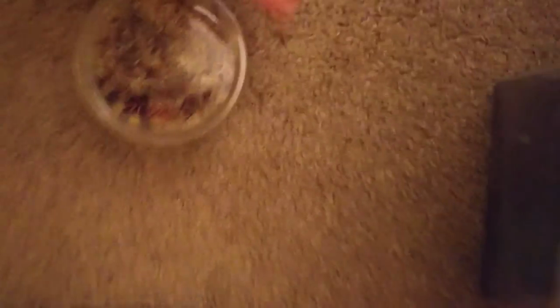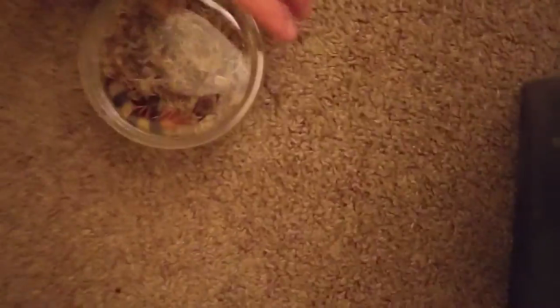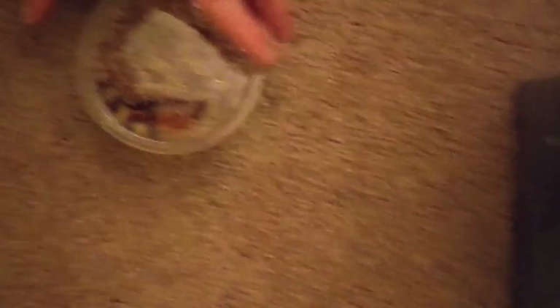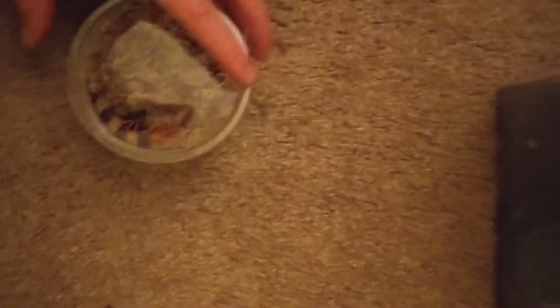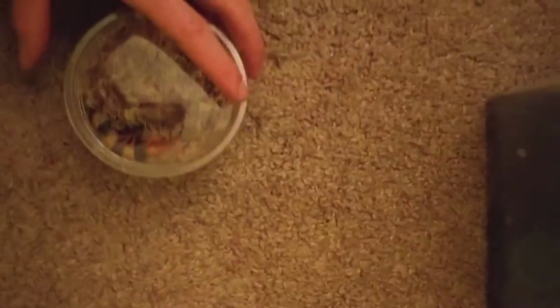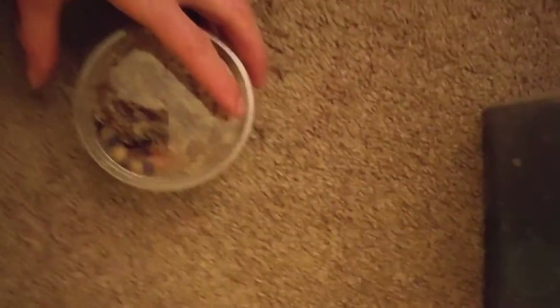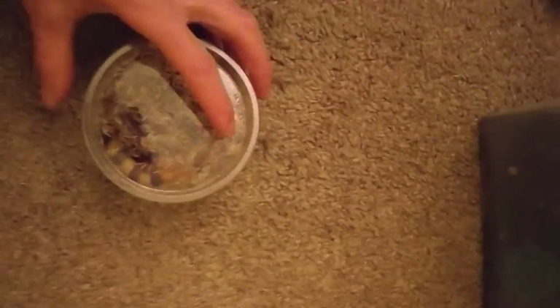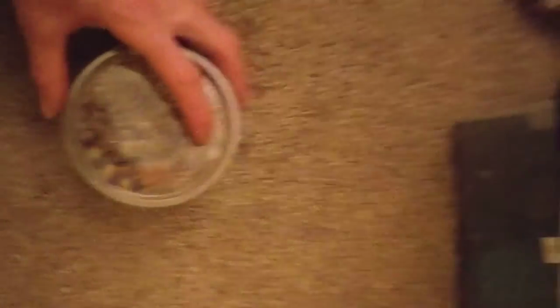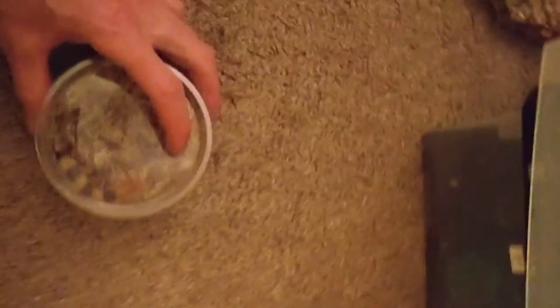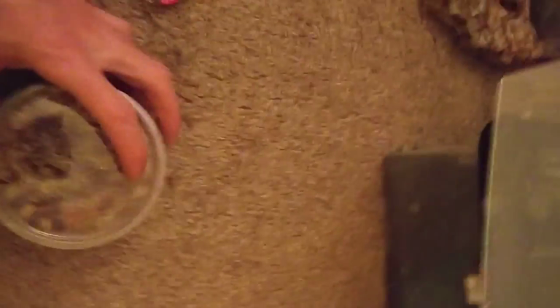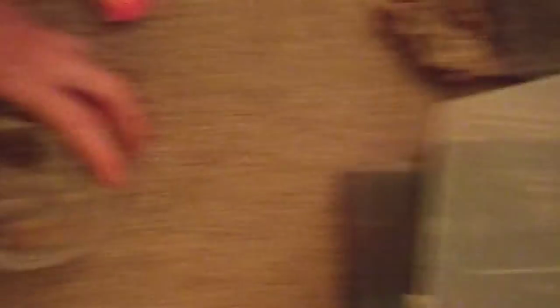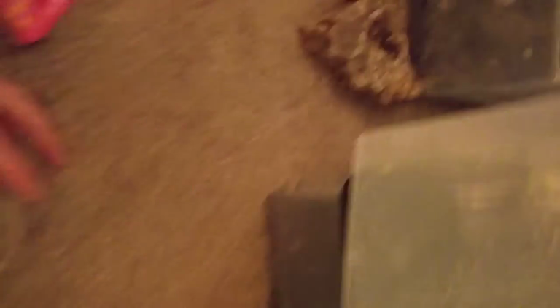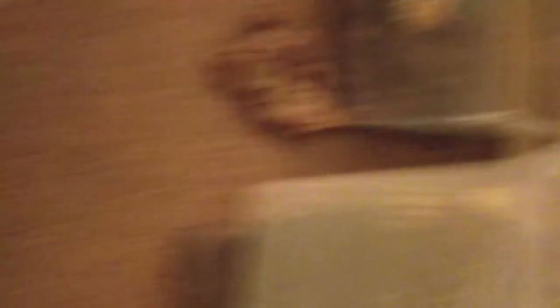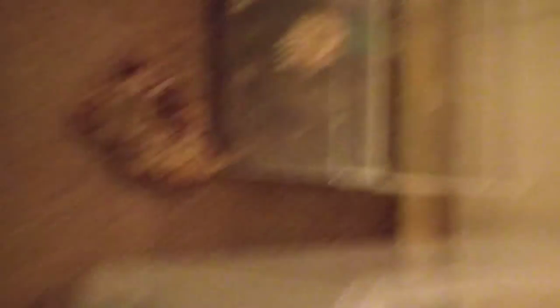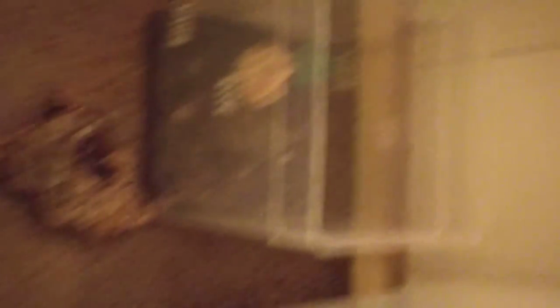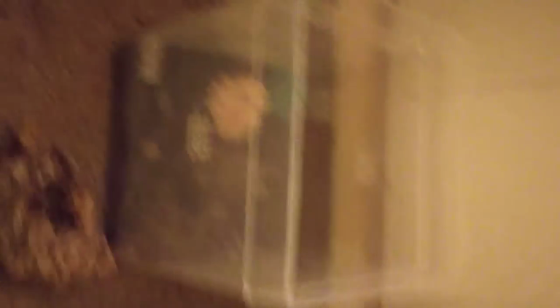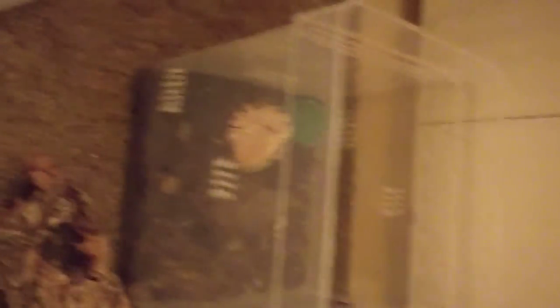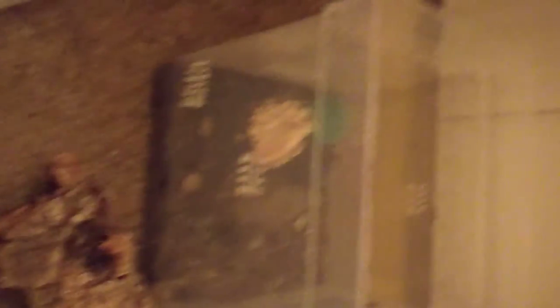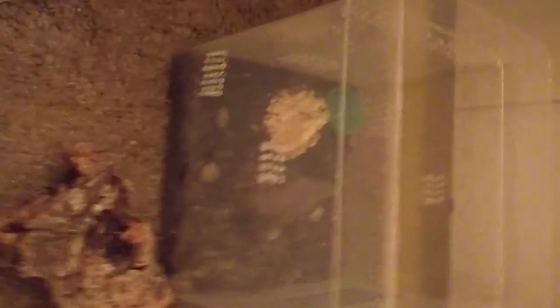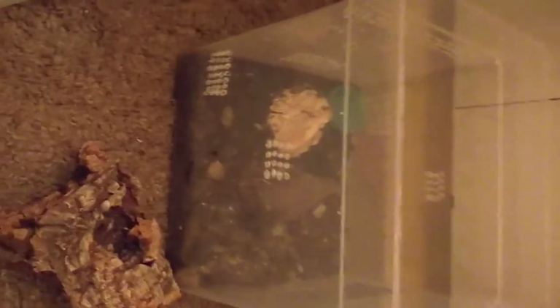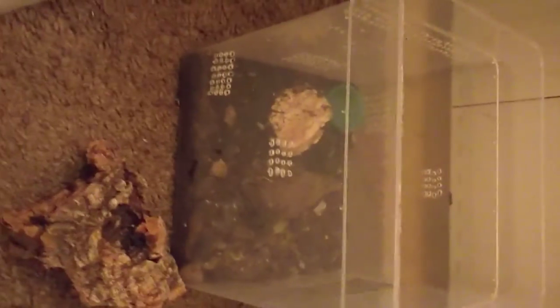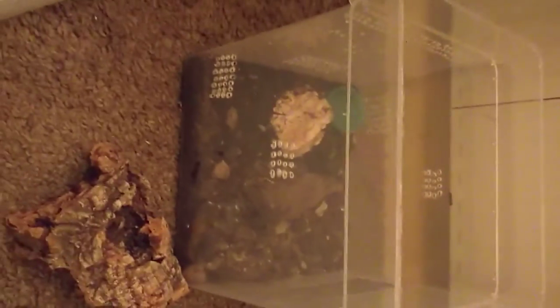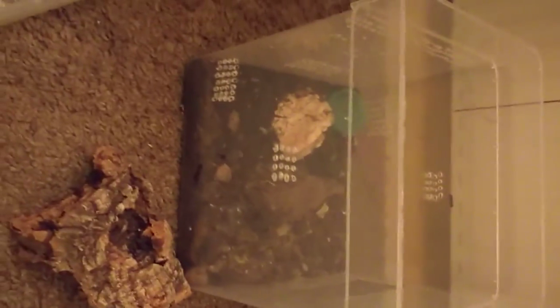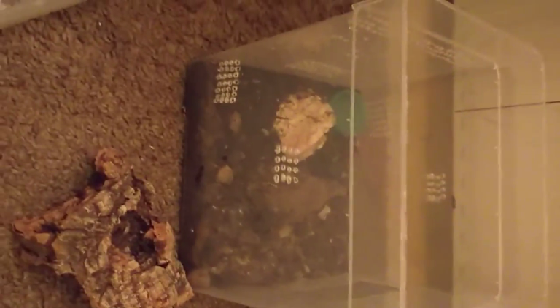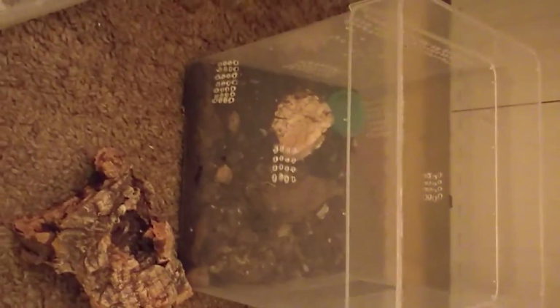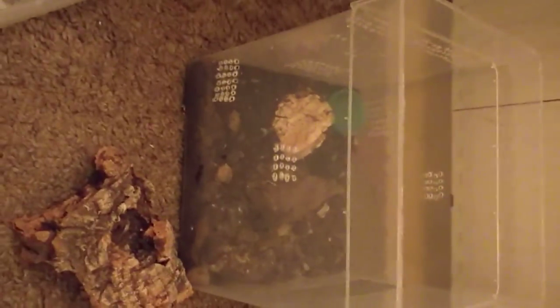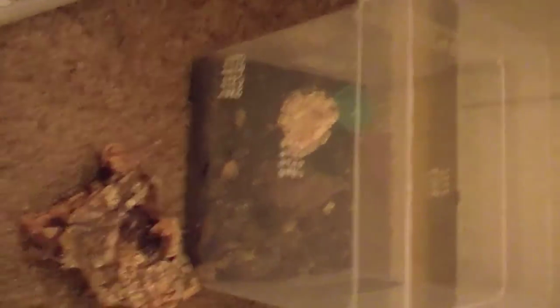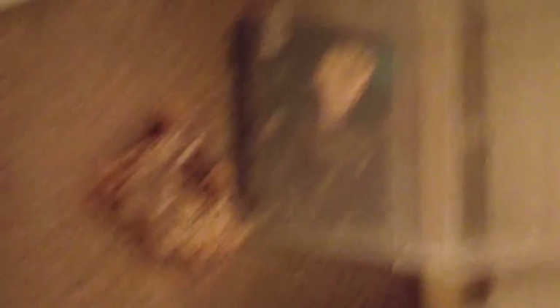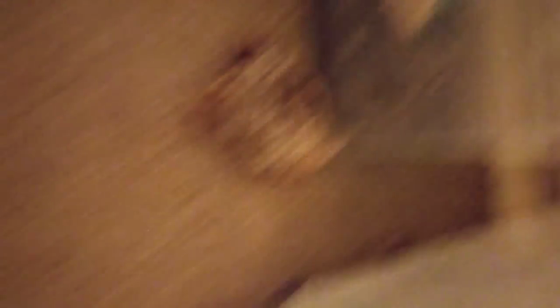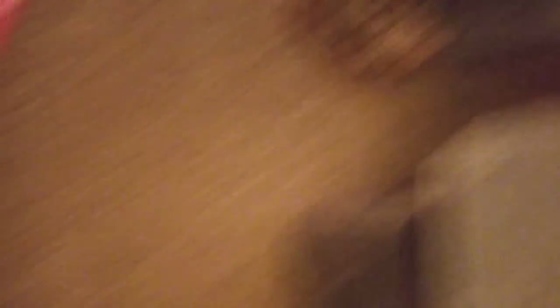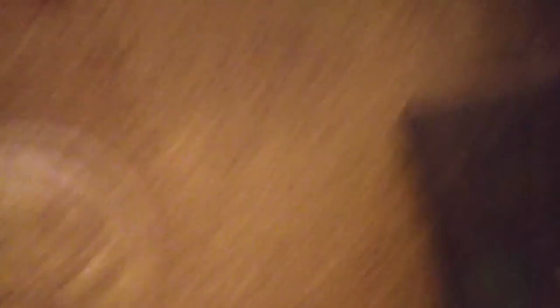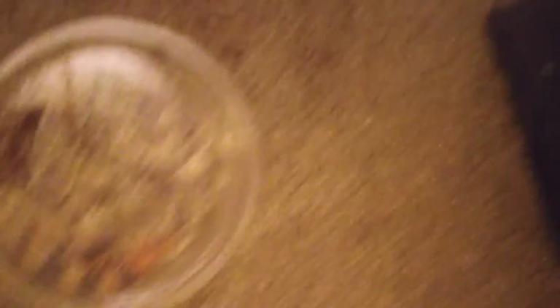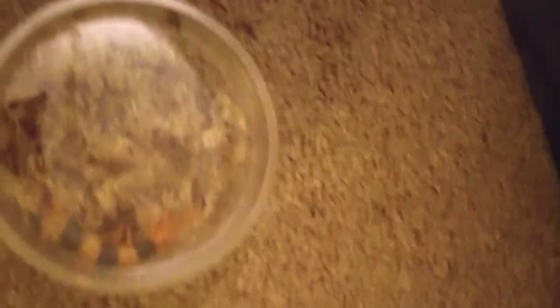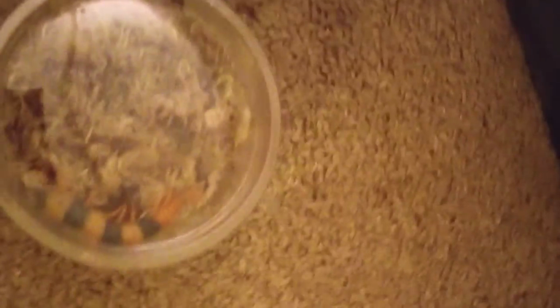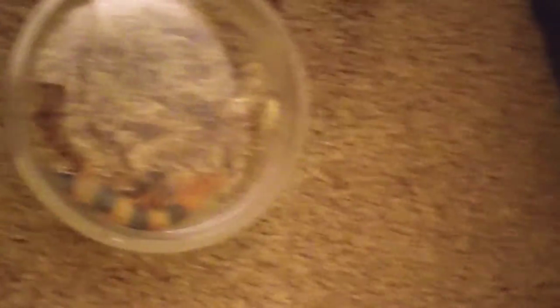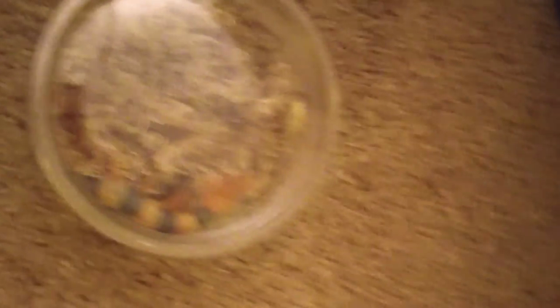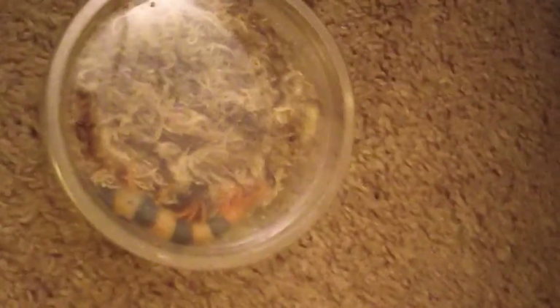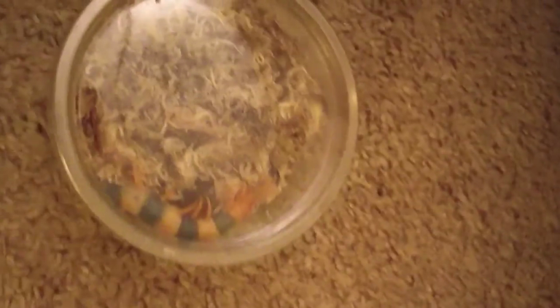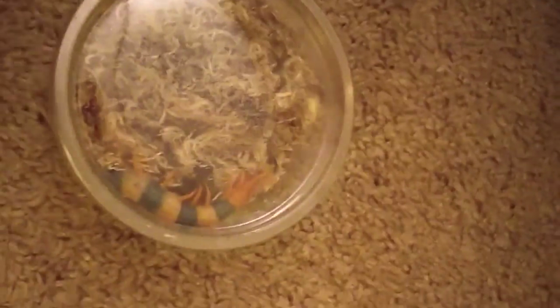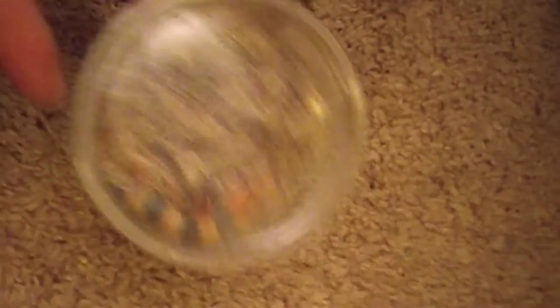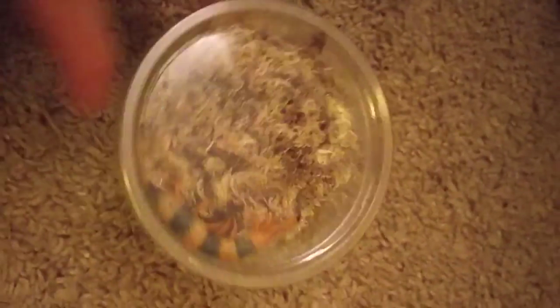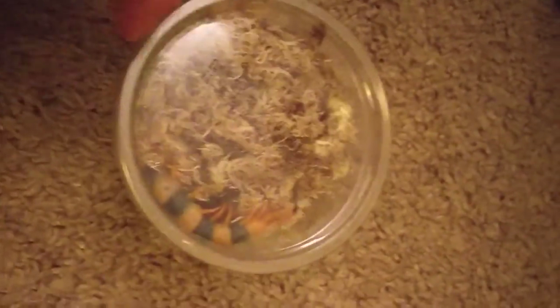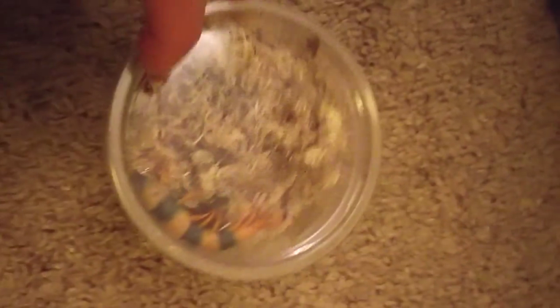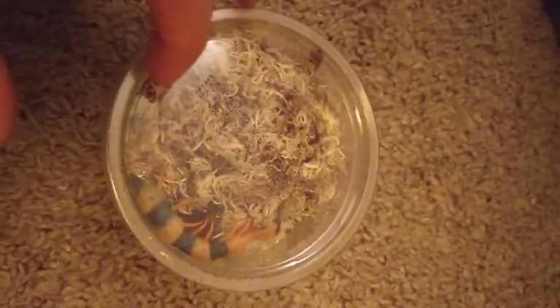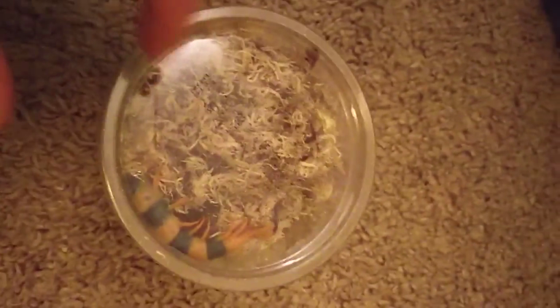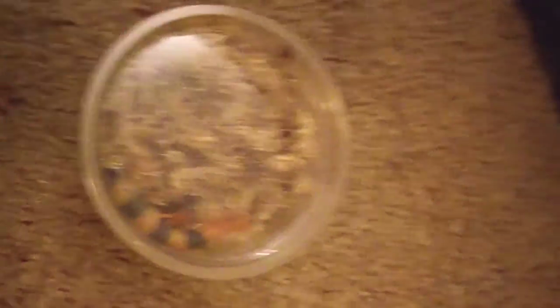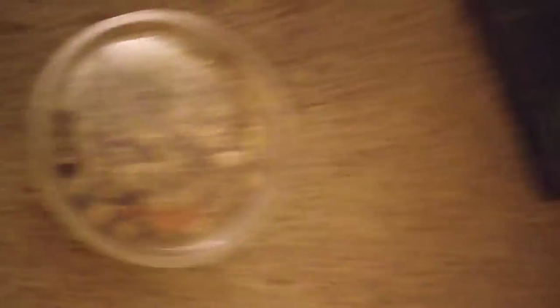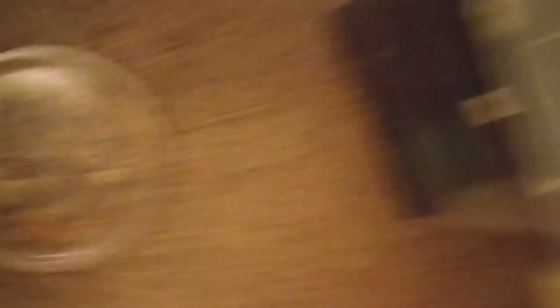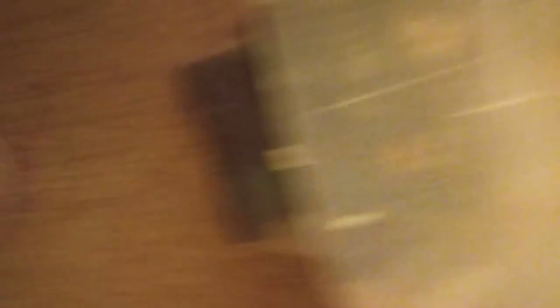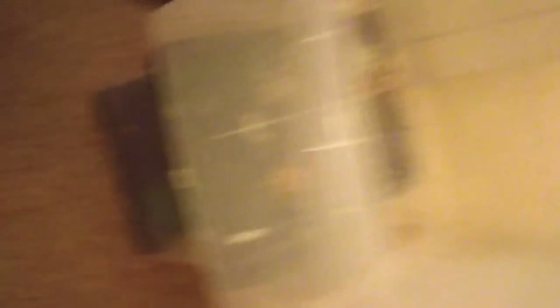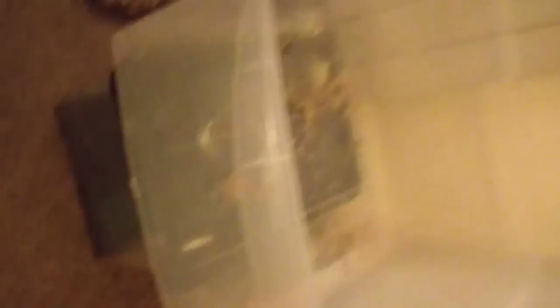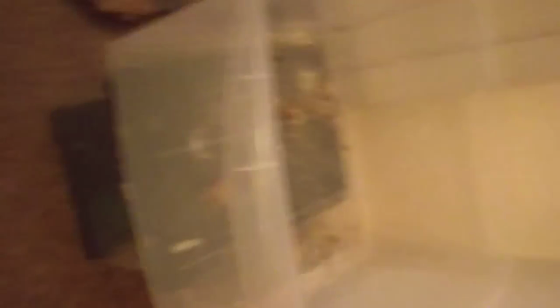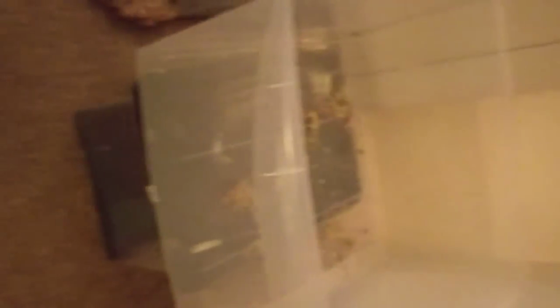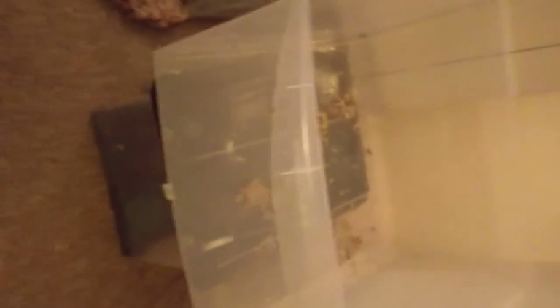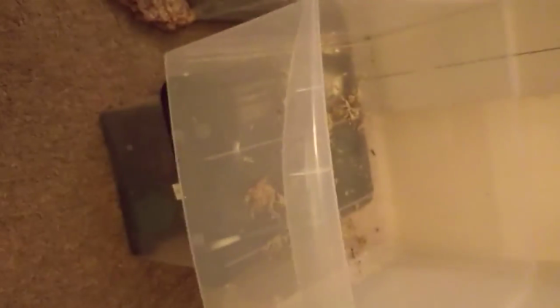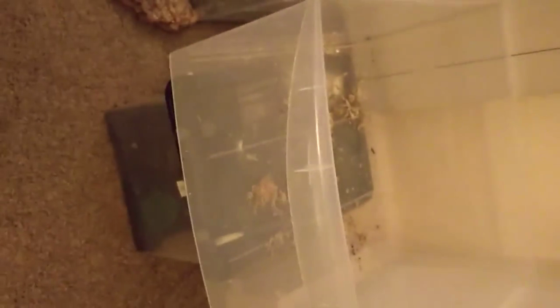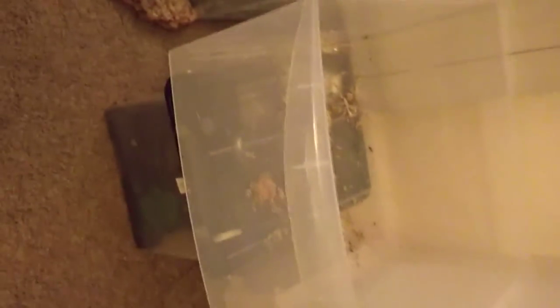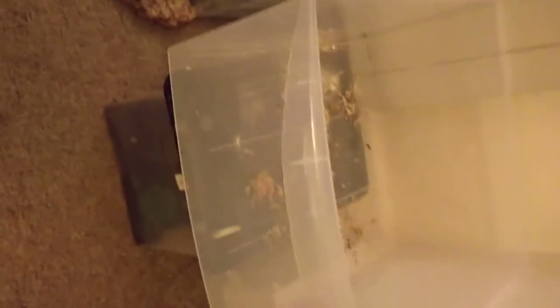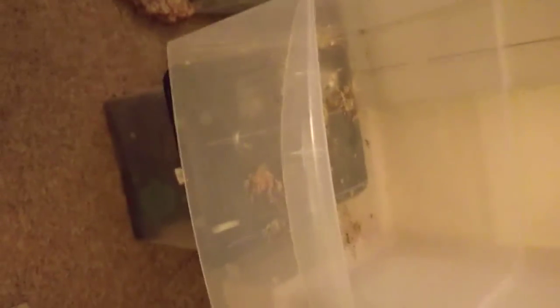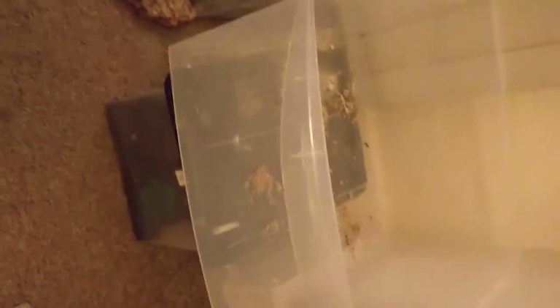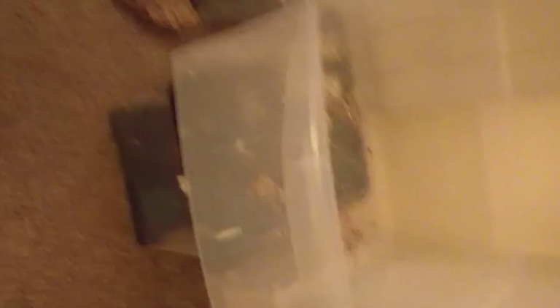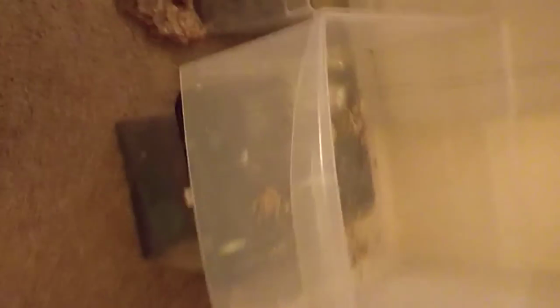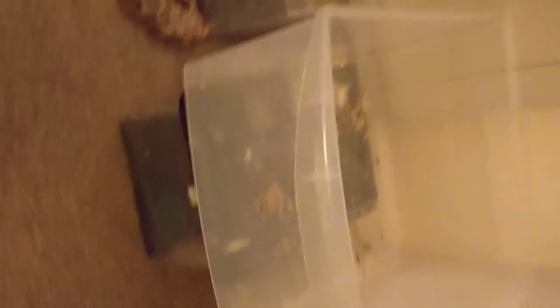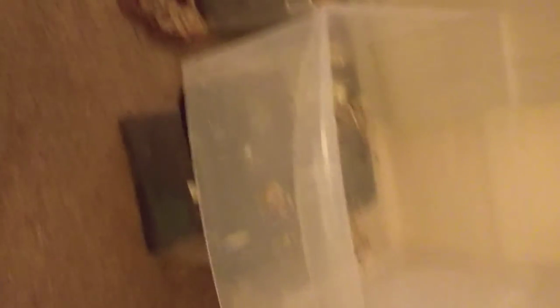And that is how you get a centipede out of a tub like this, into a tub like this, via a box like that.